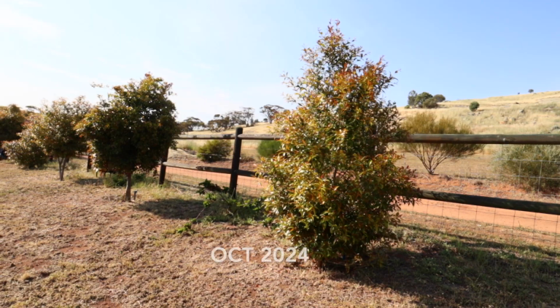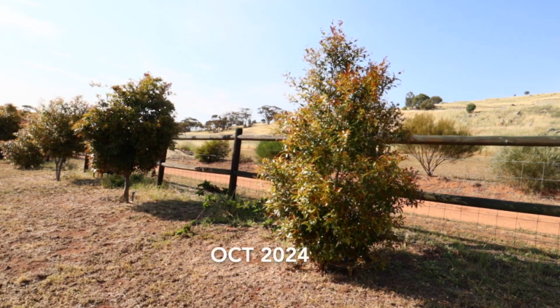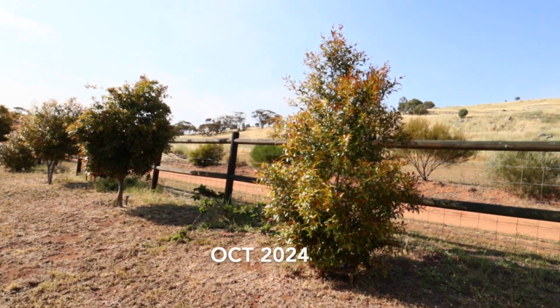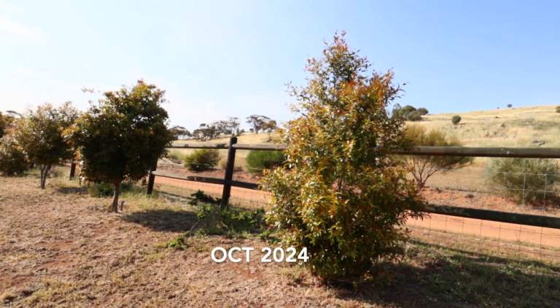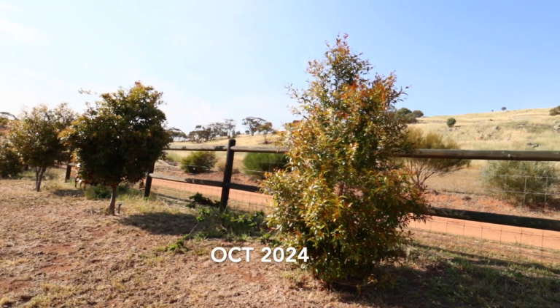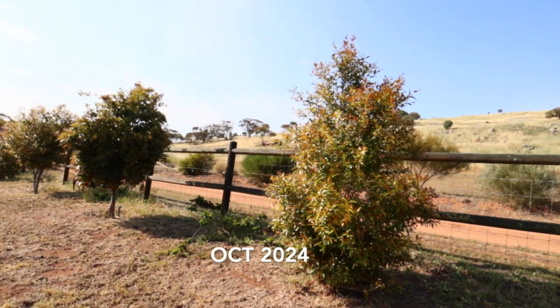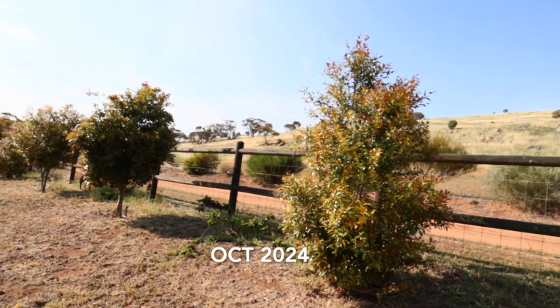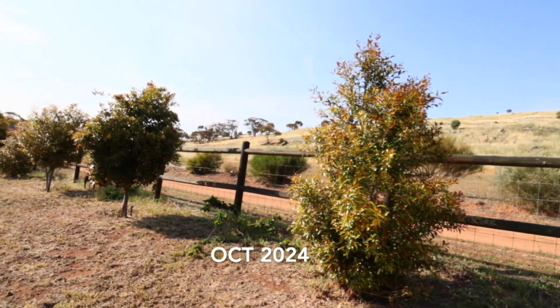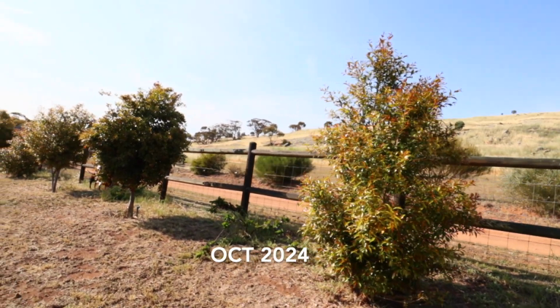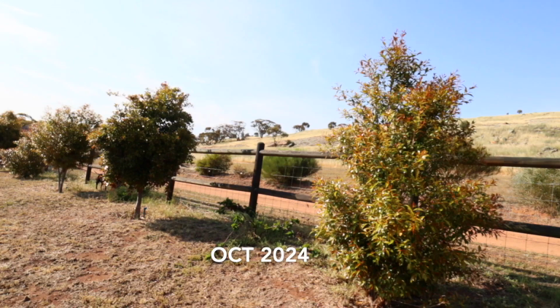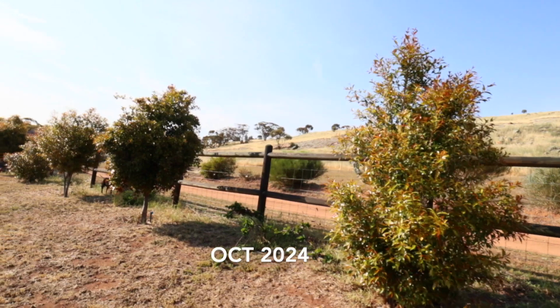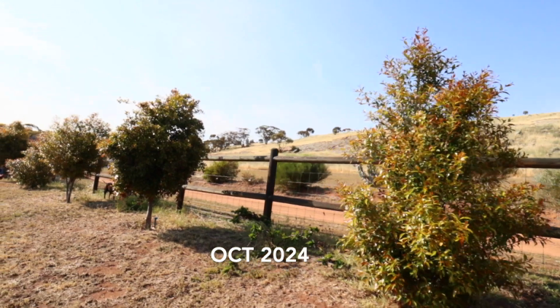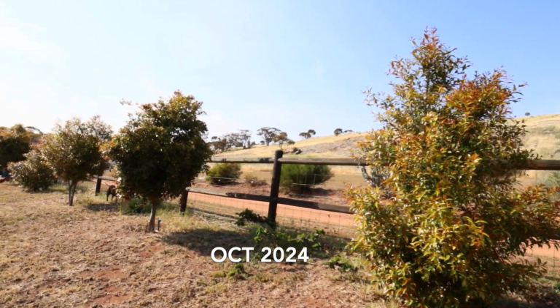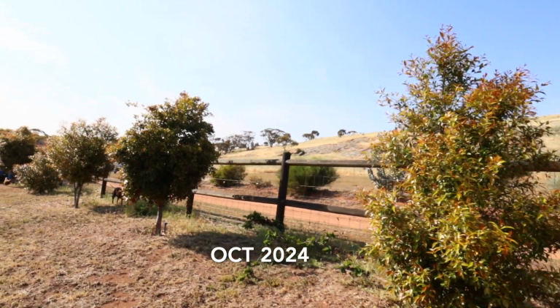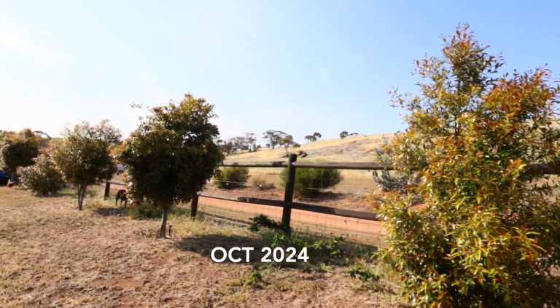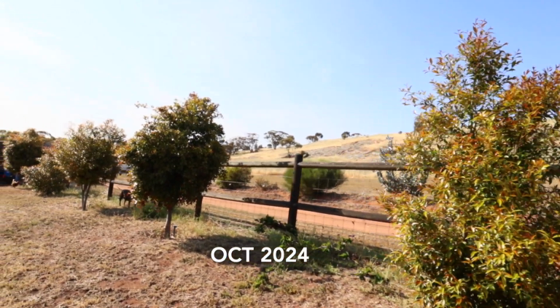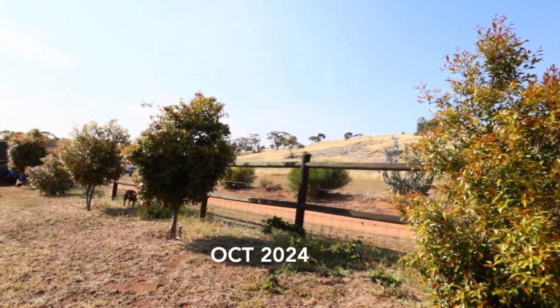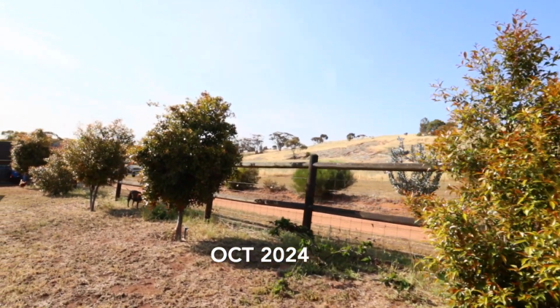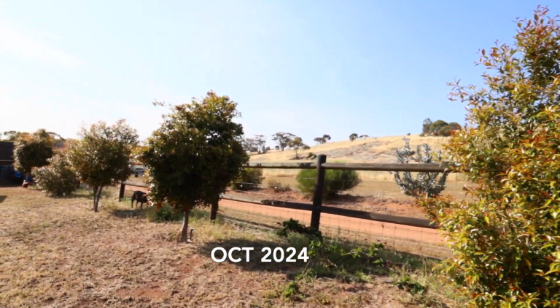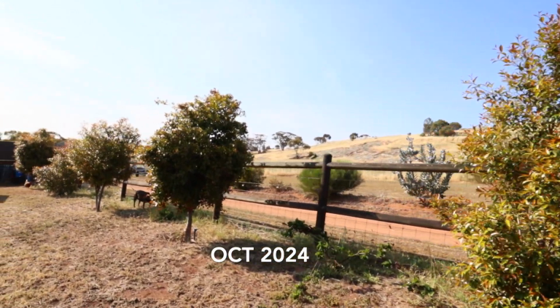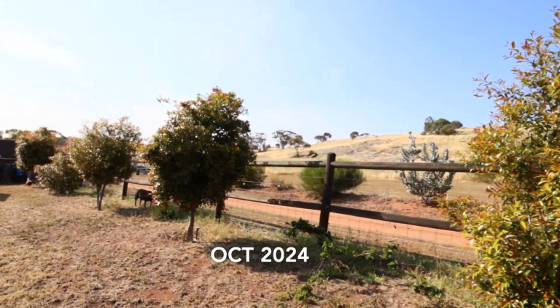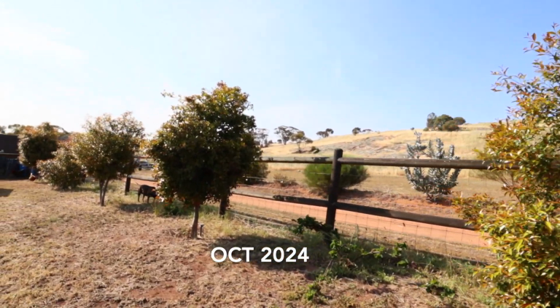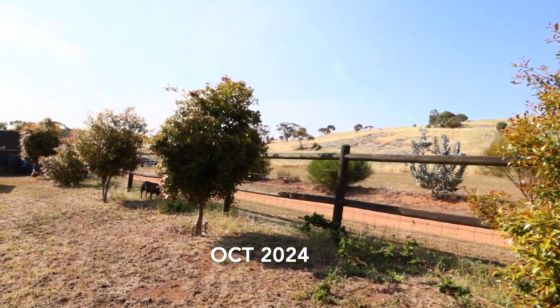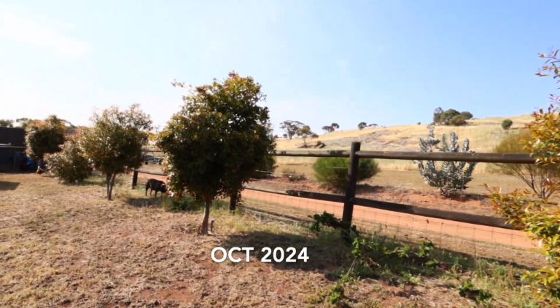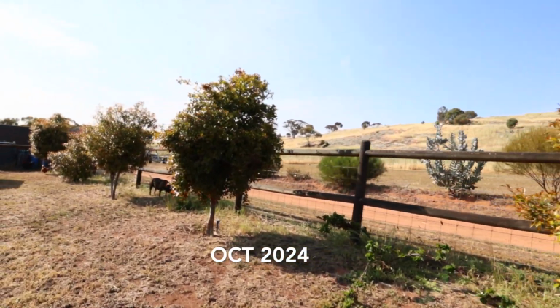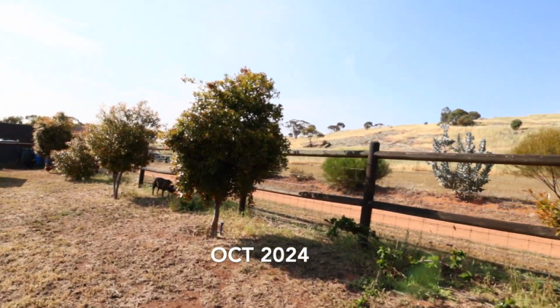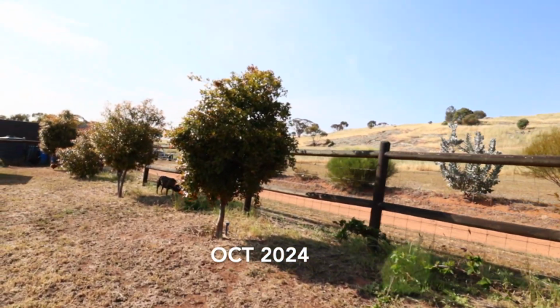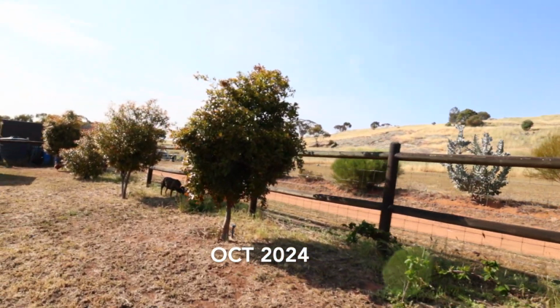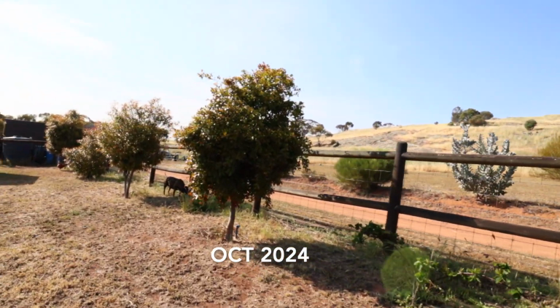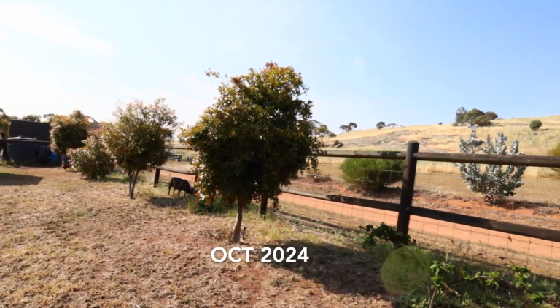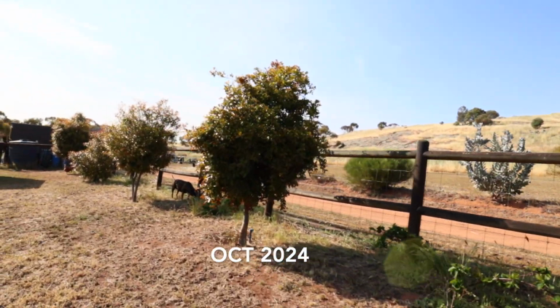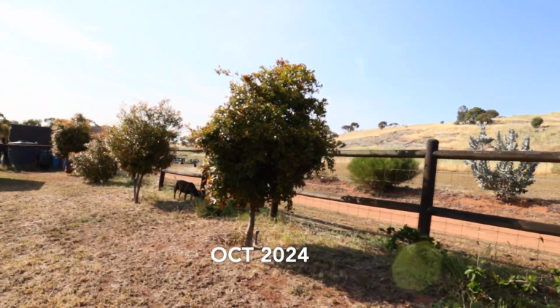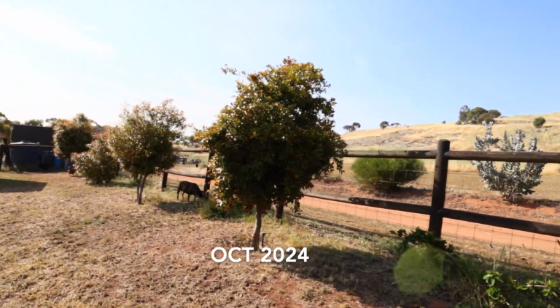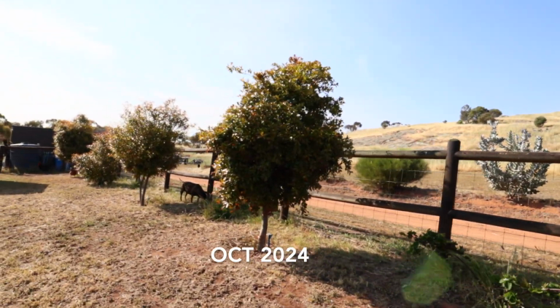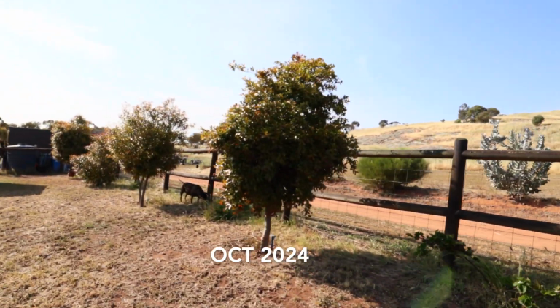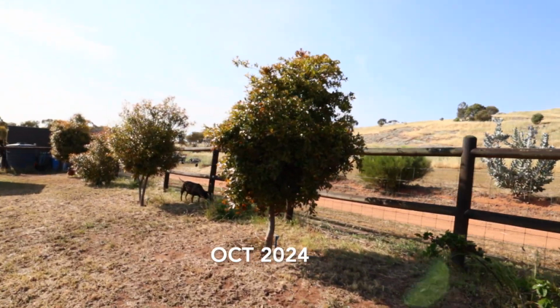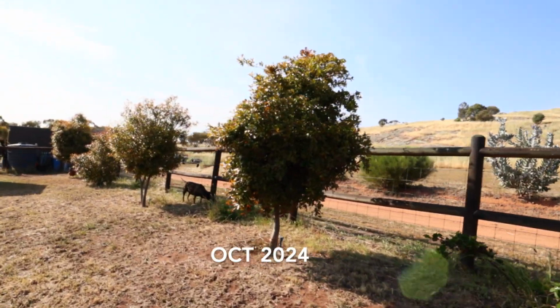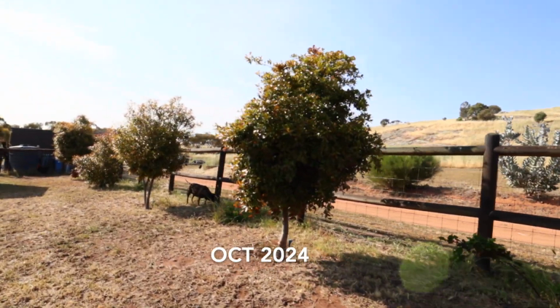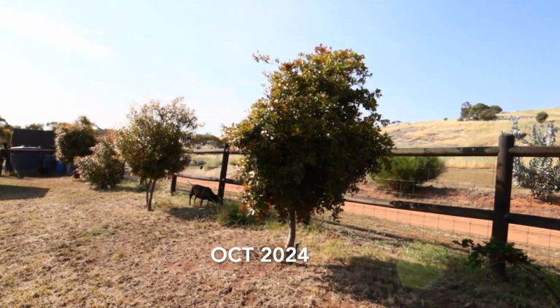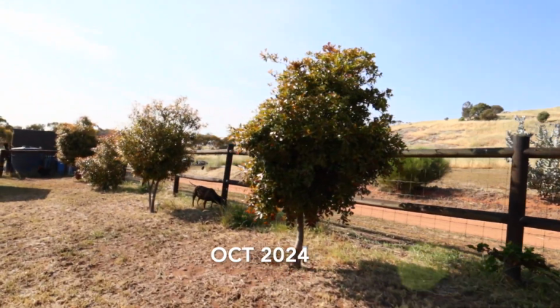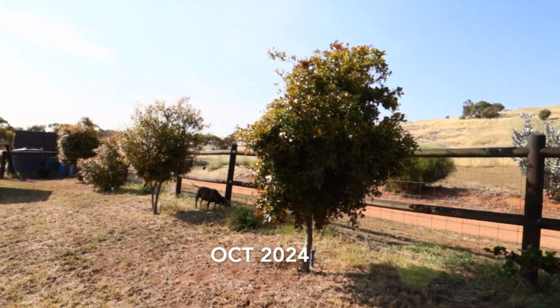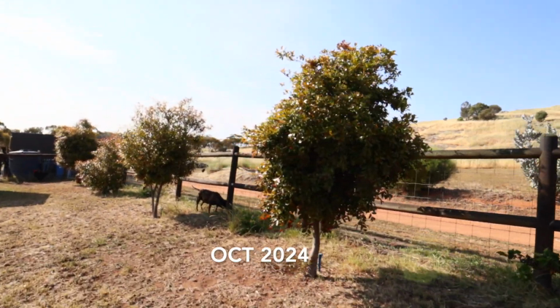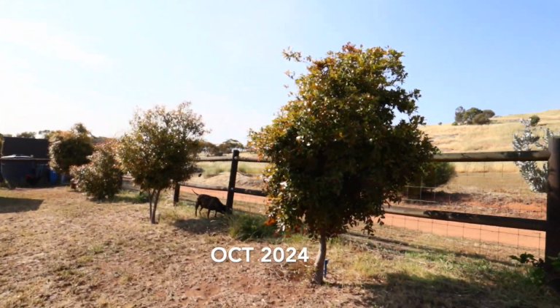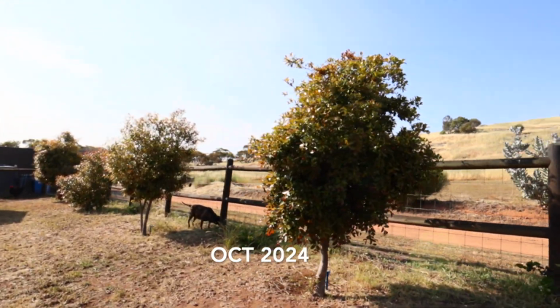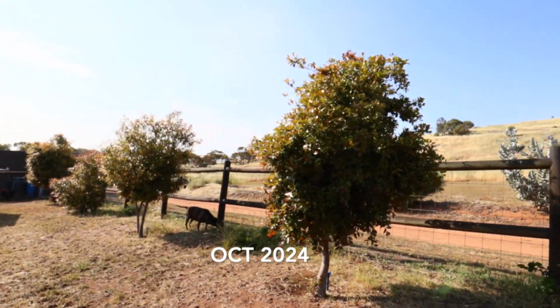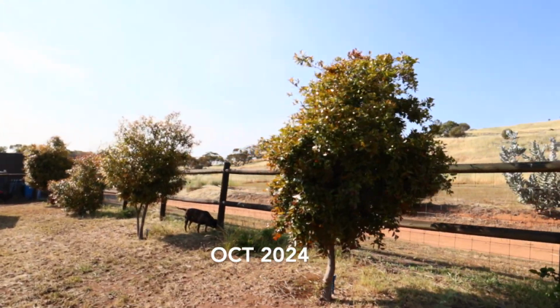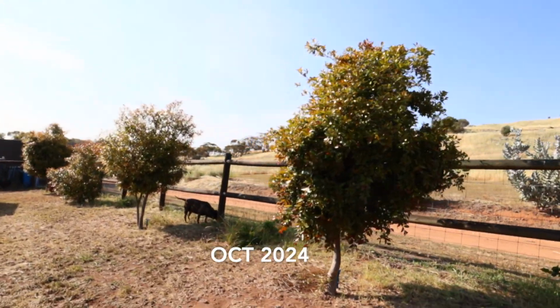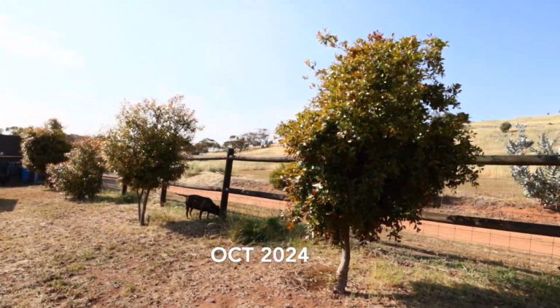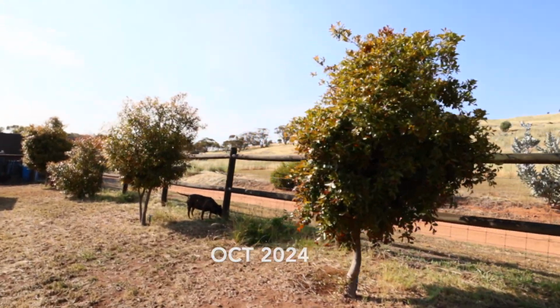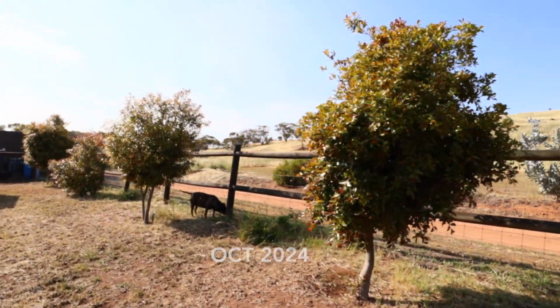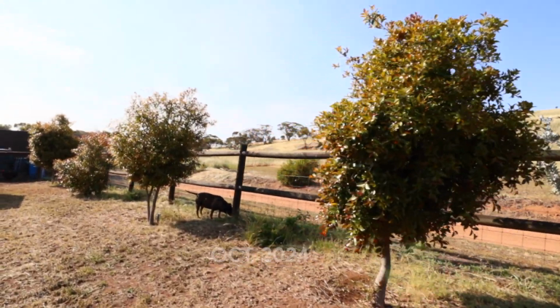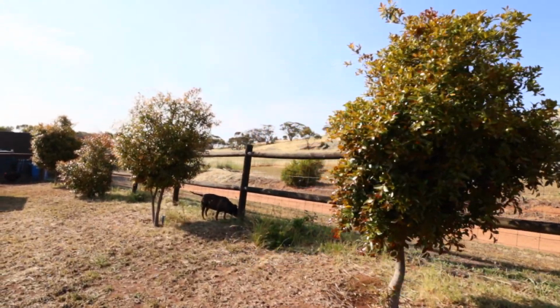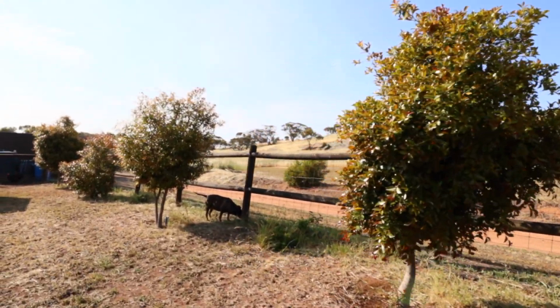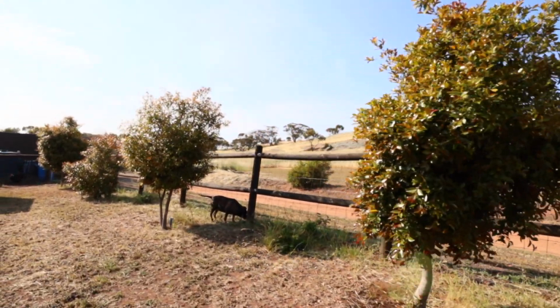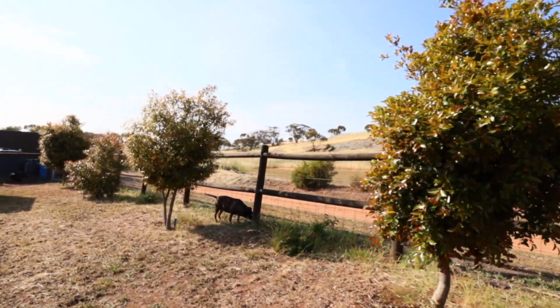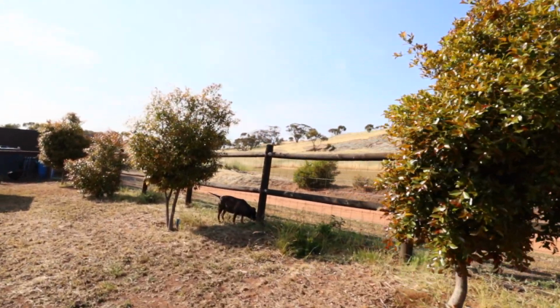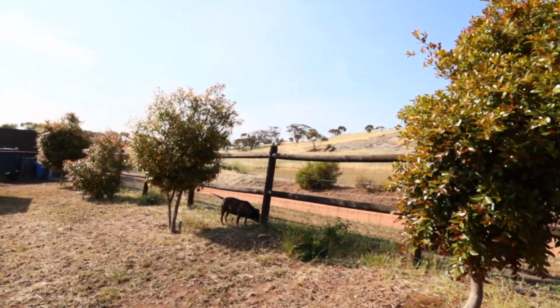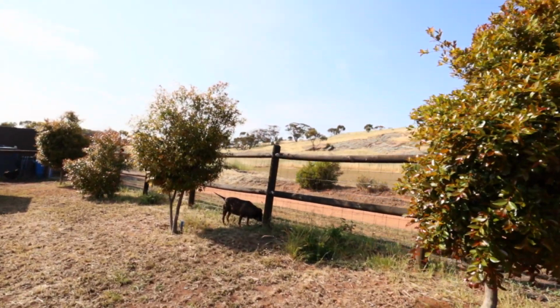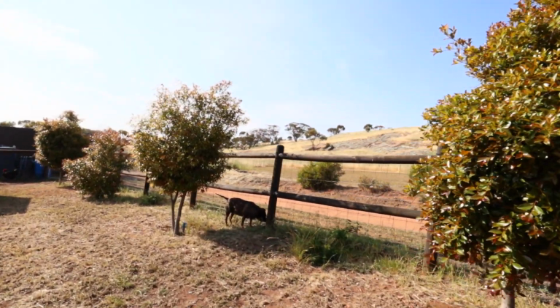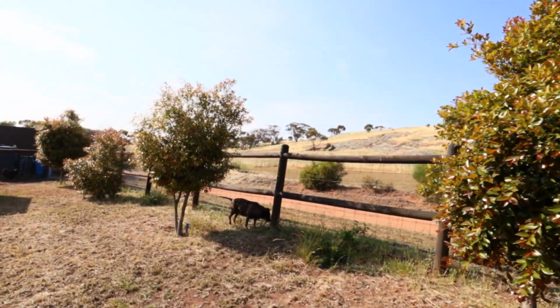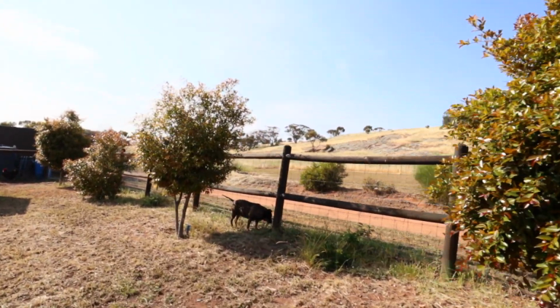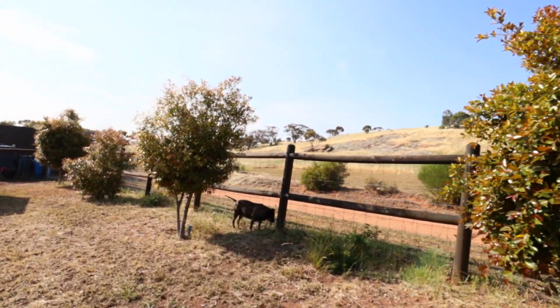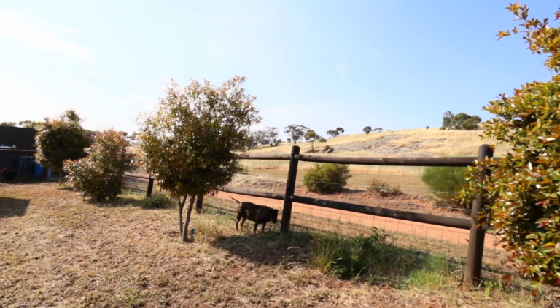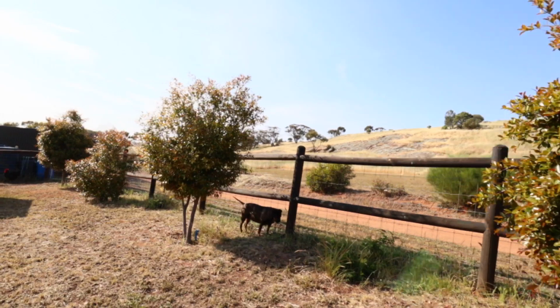Now, six years later, they're on the same irrigation system as our orchard, and they're really starting to get some significant growth.